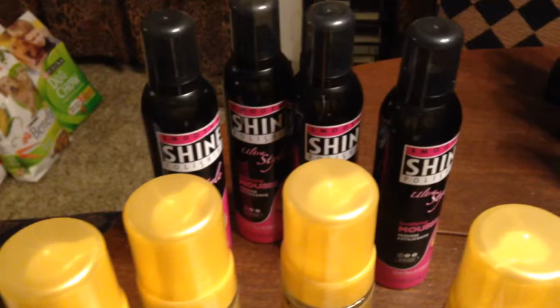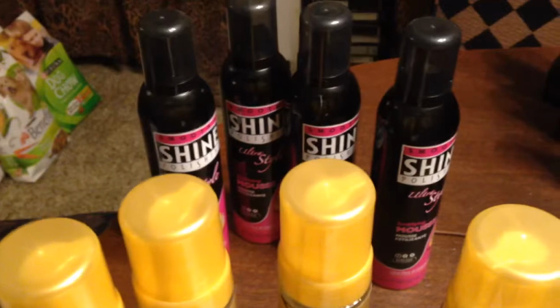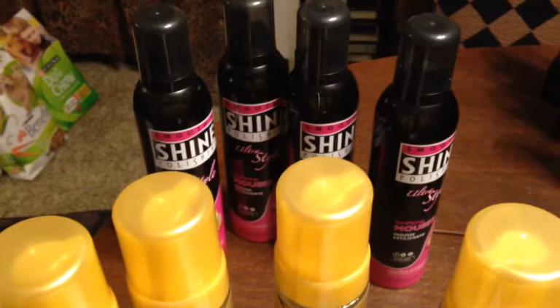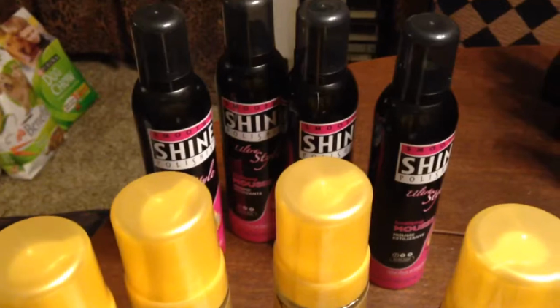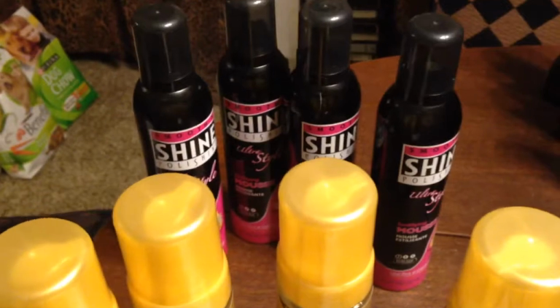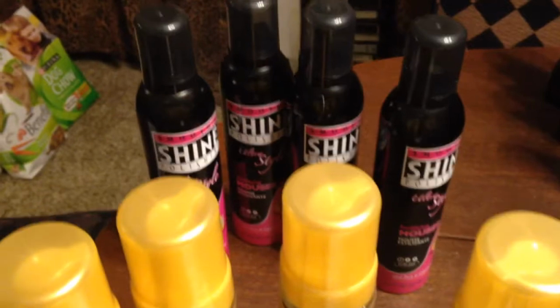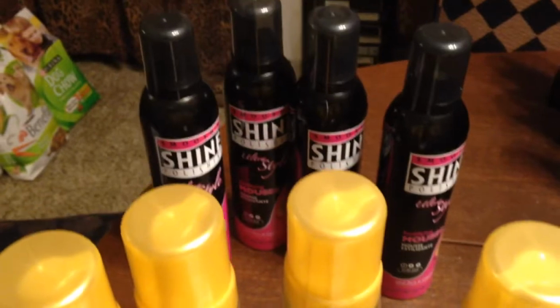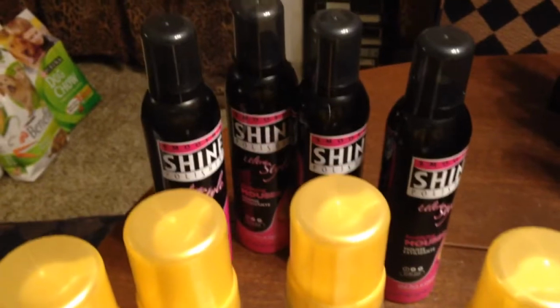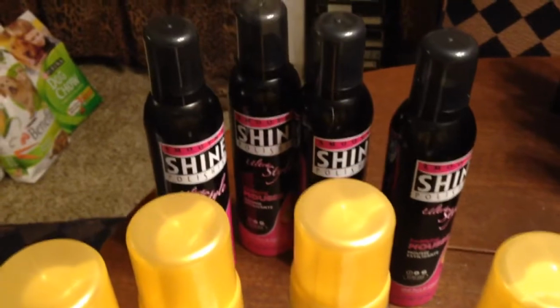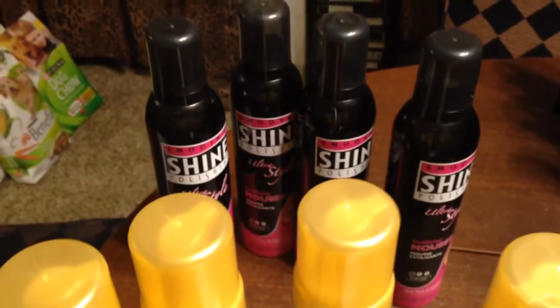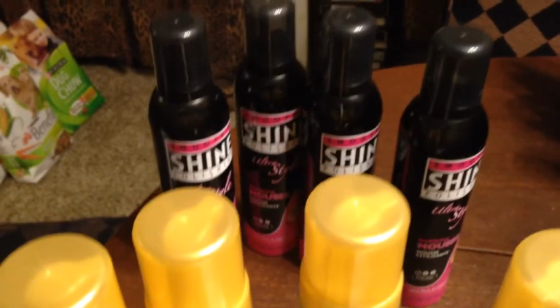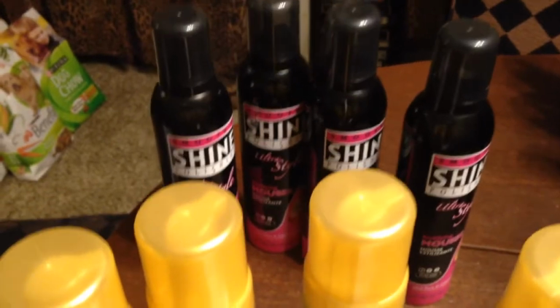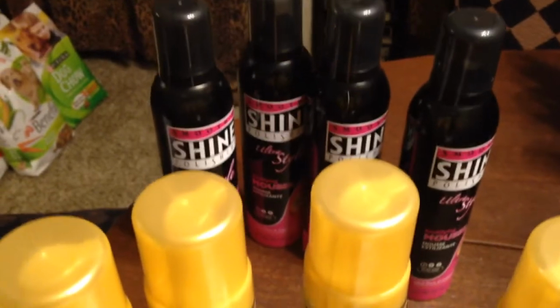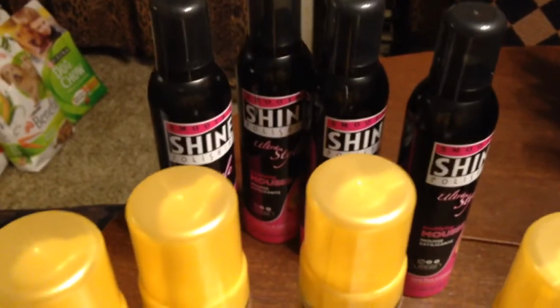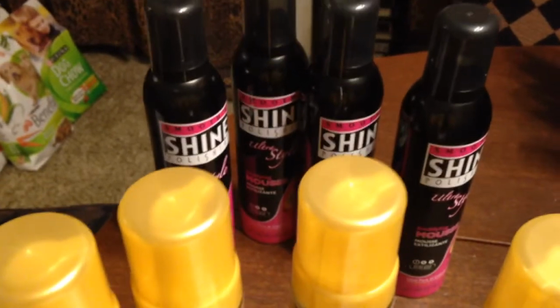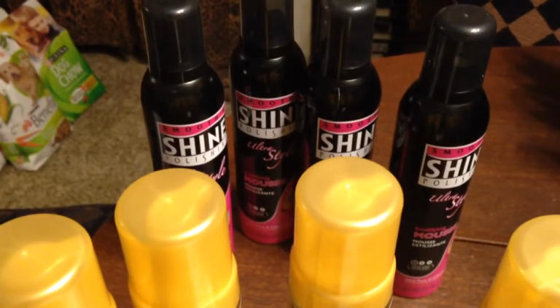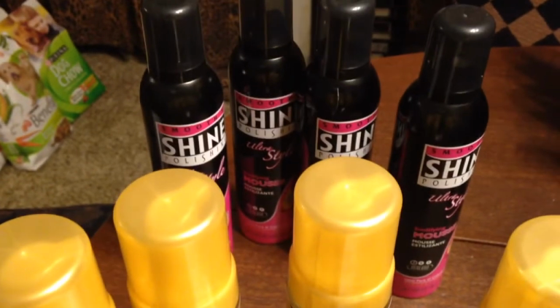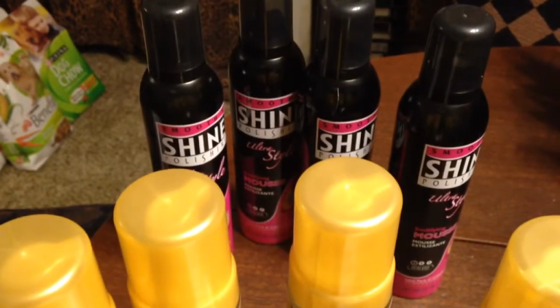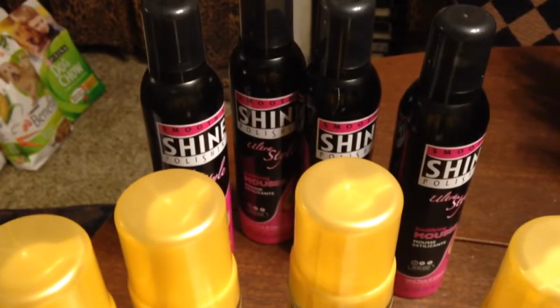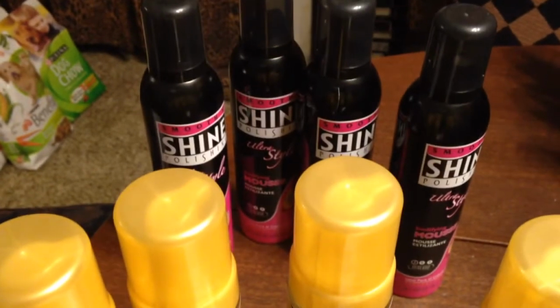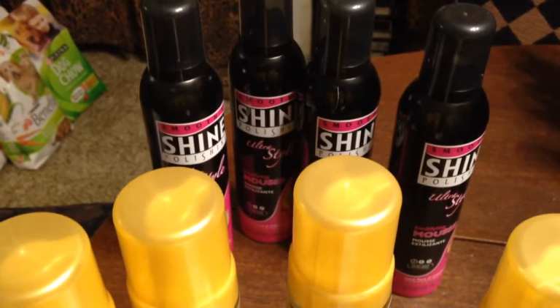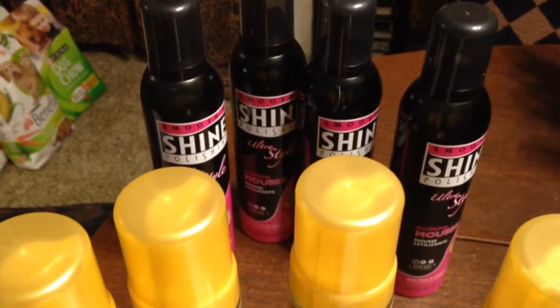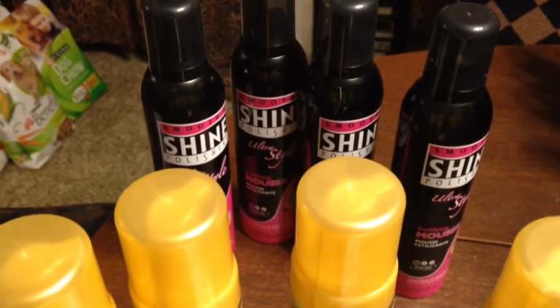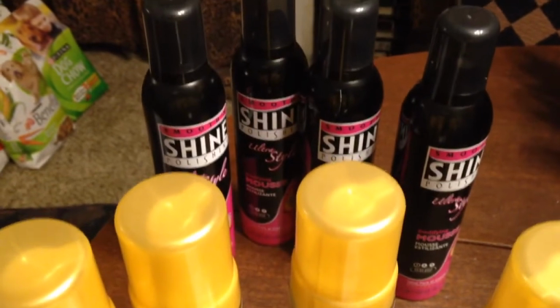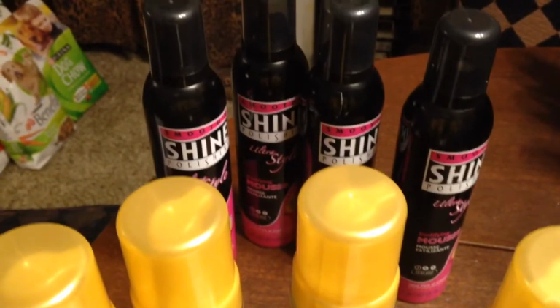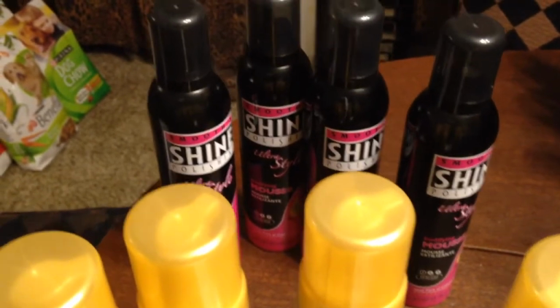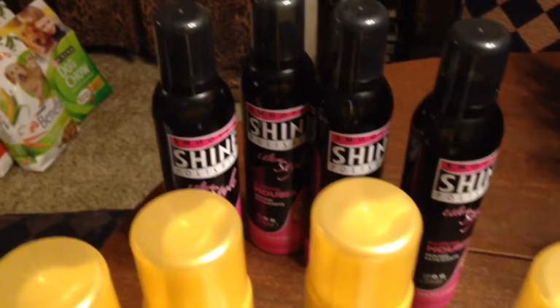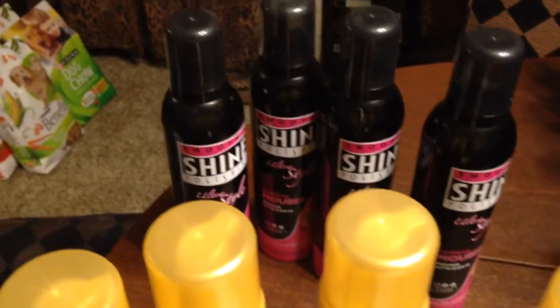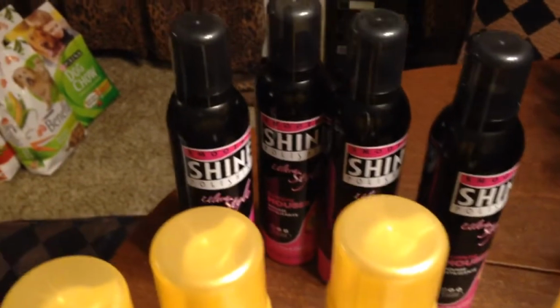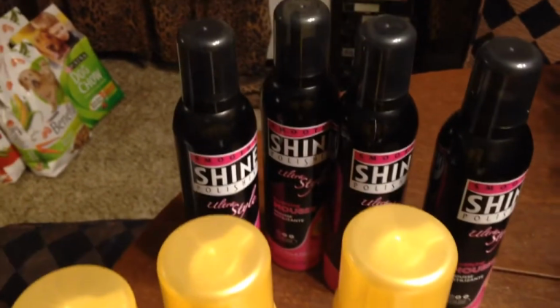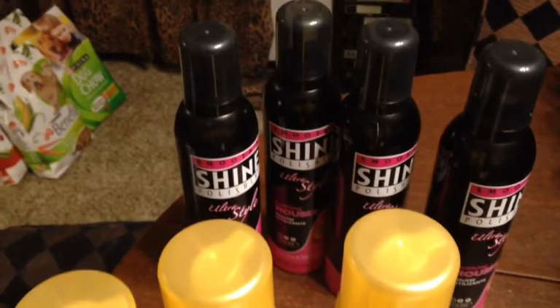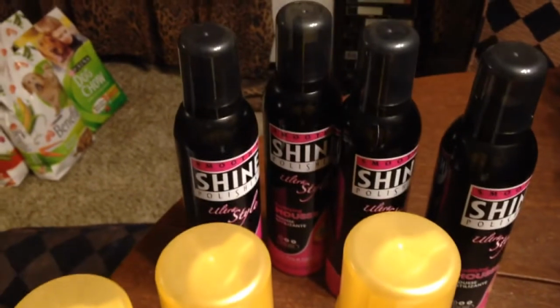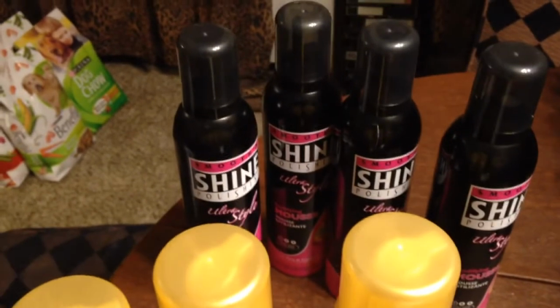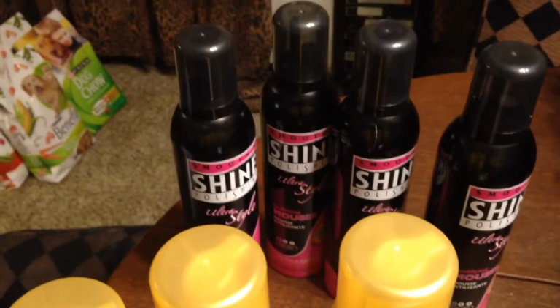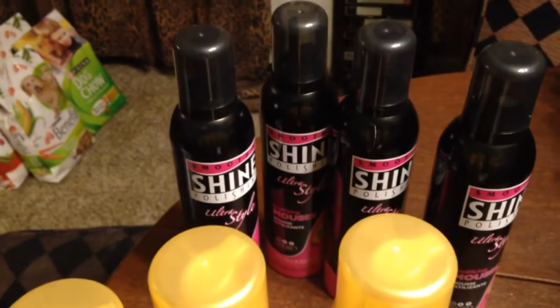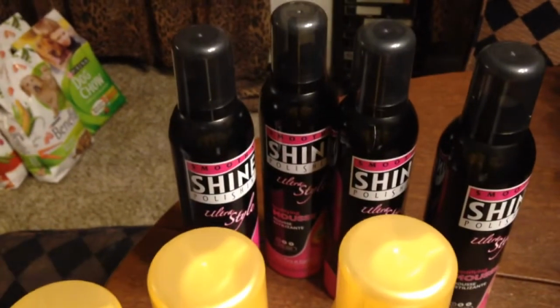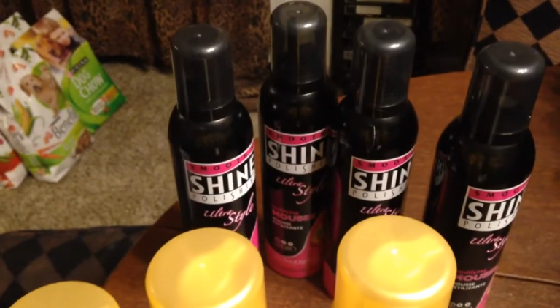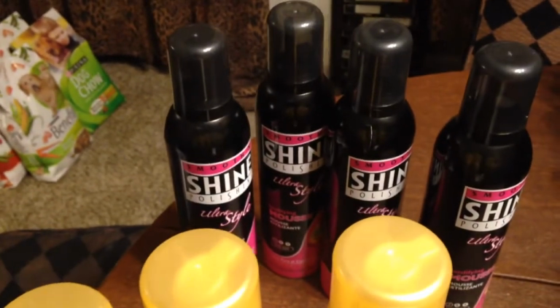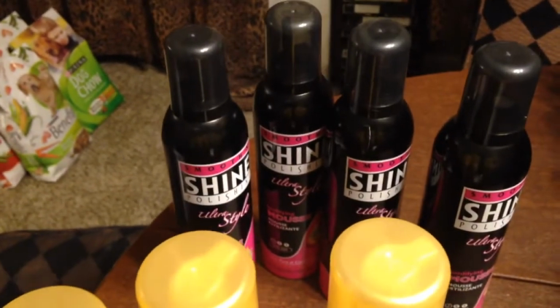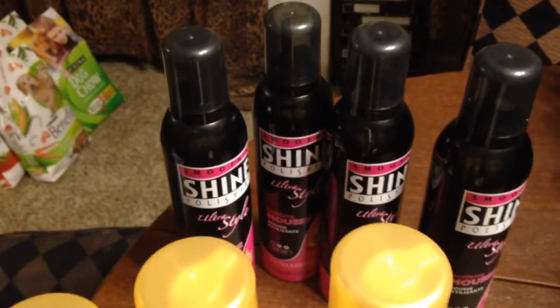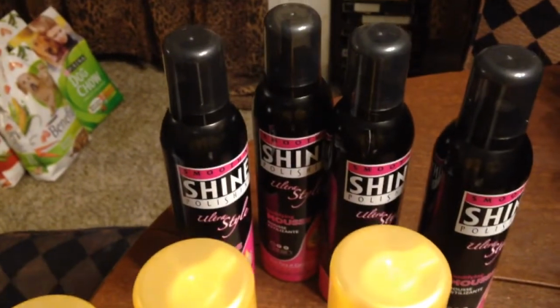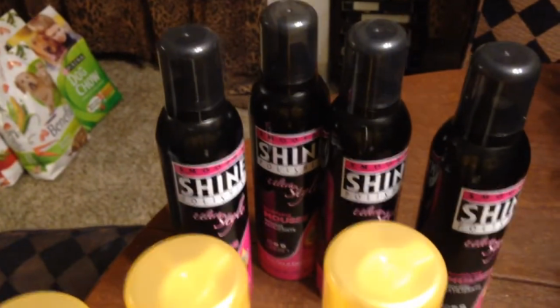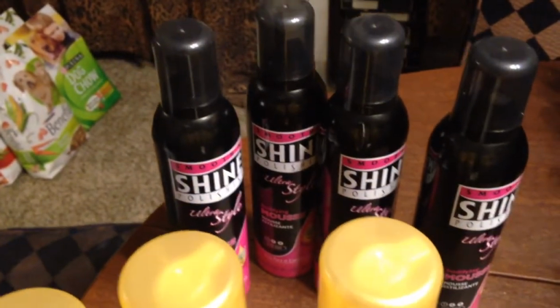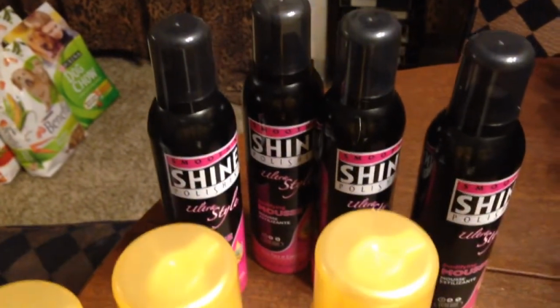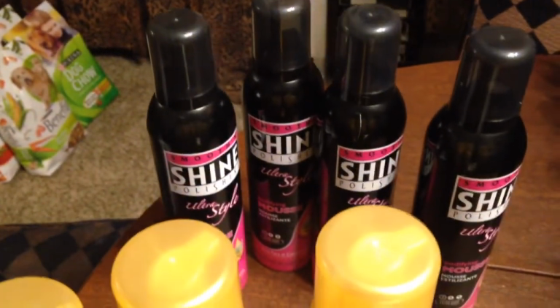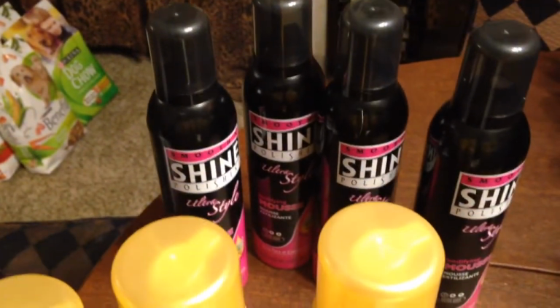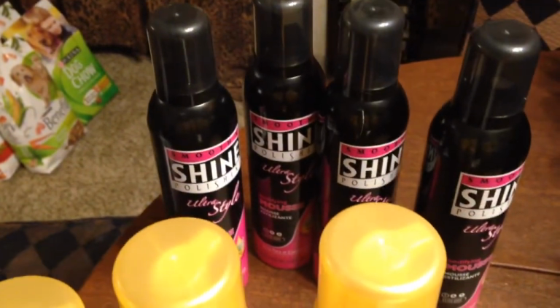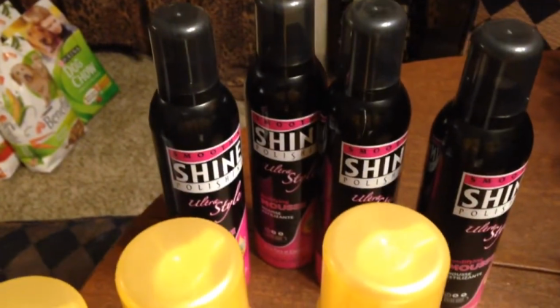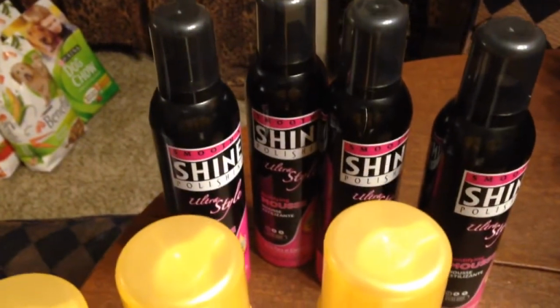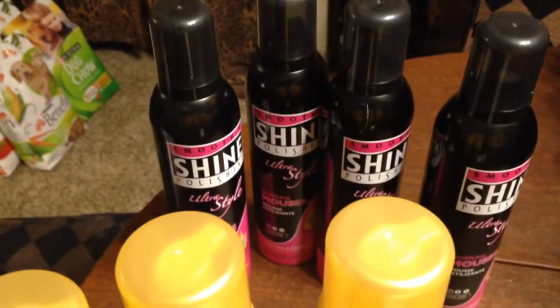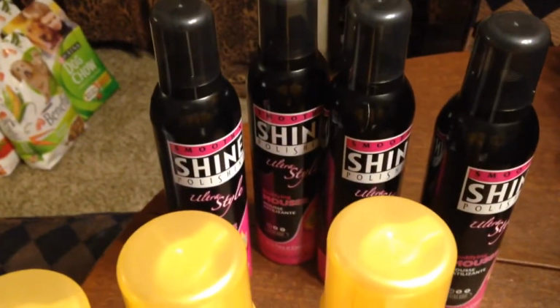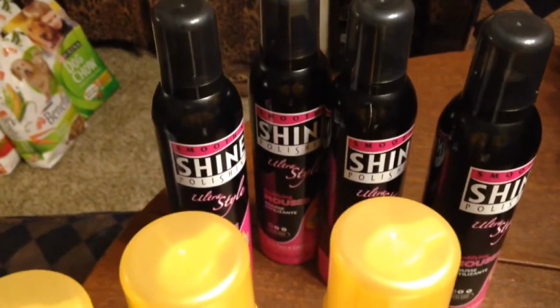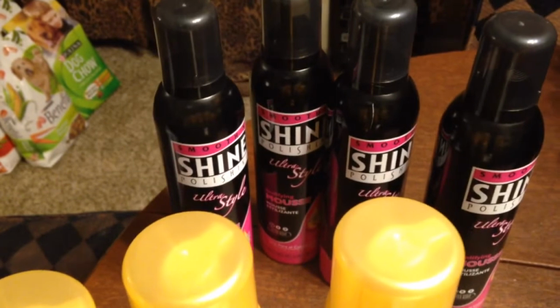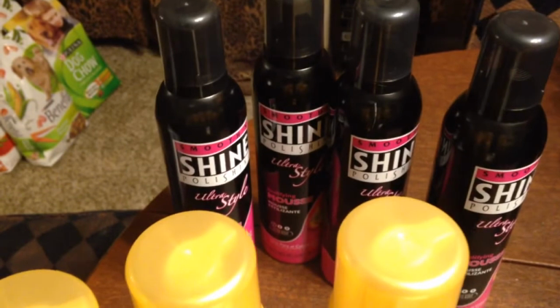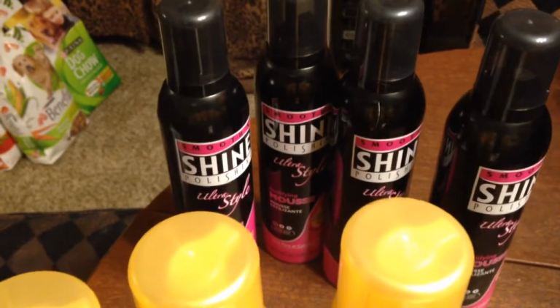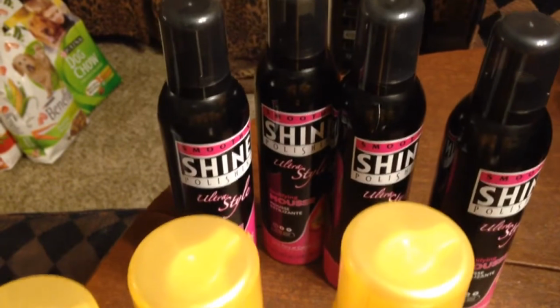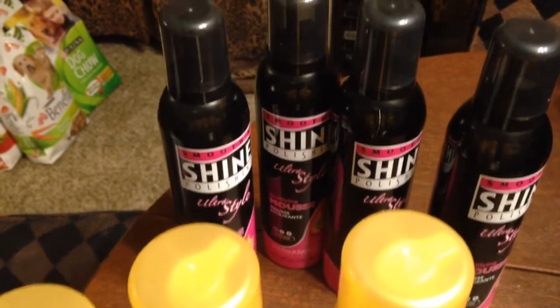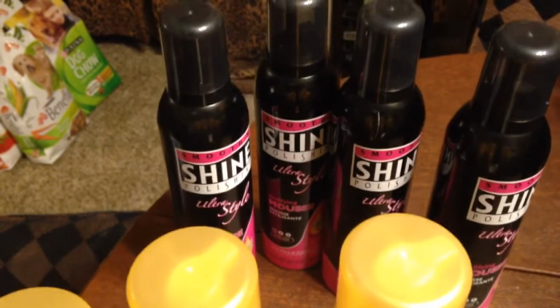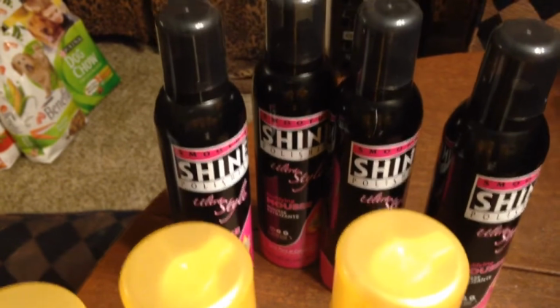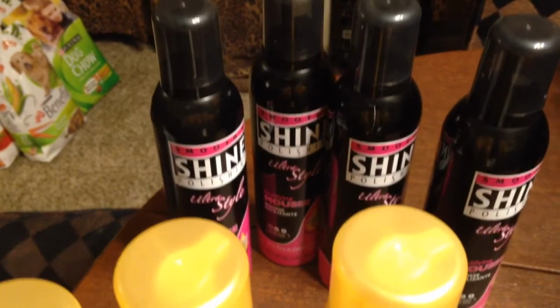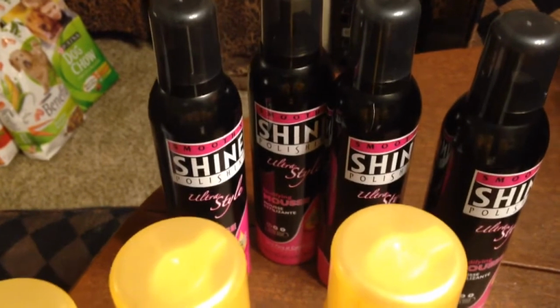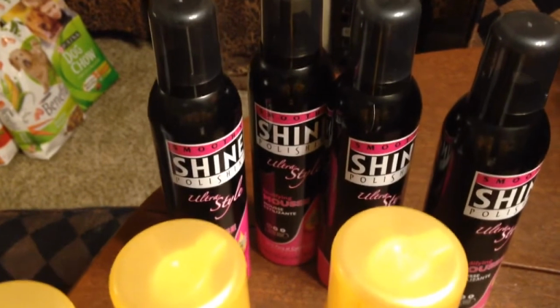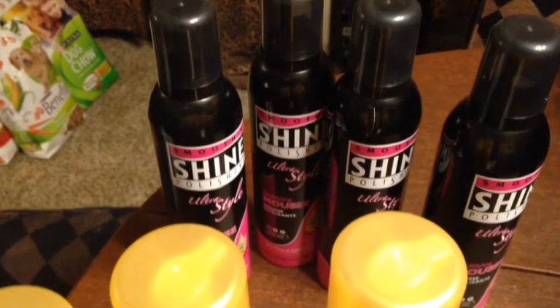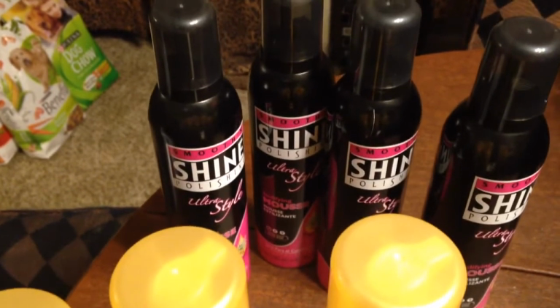Hey guys, welcome to Couponing. This is Splint Rose. How are you? I've been to Target, and as you can see, I bought the Smooth and Shine.